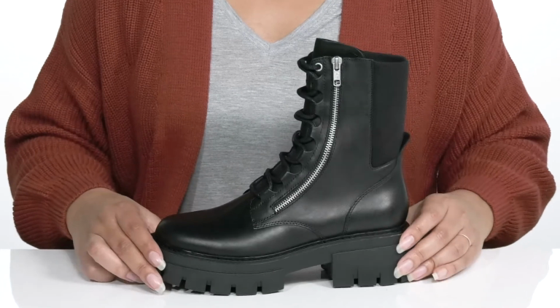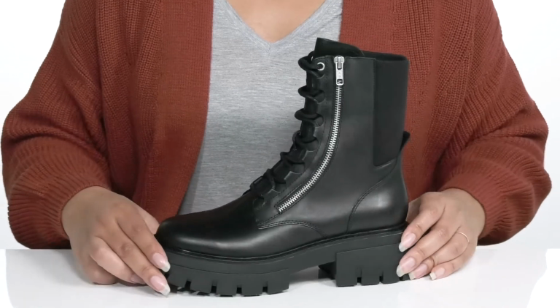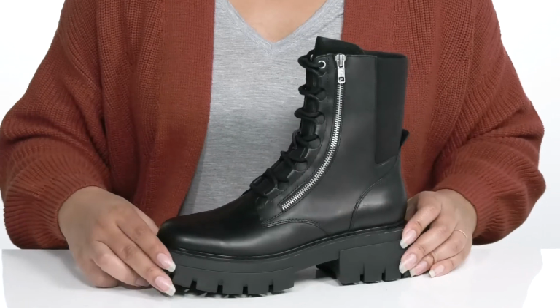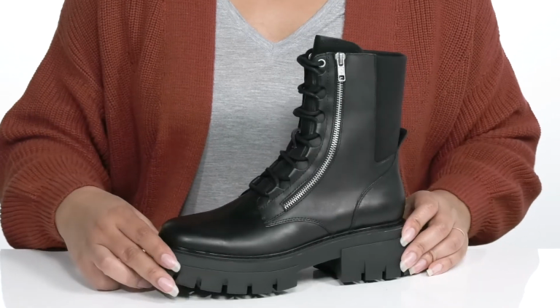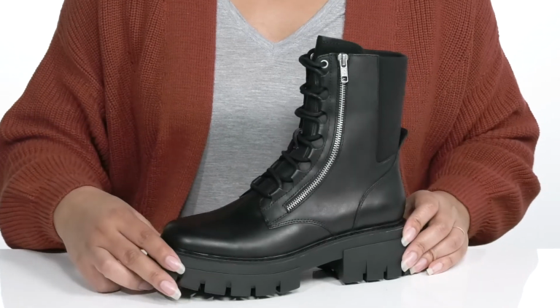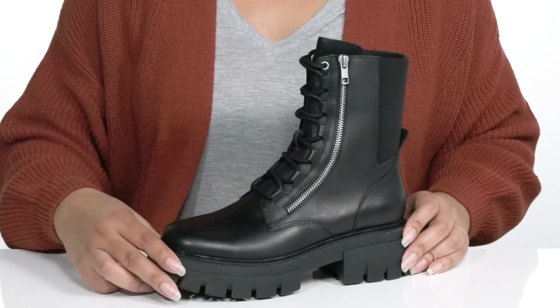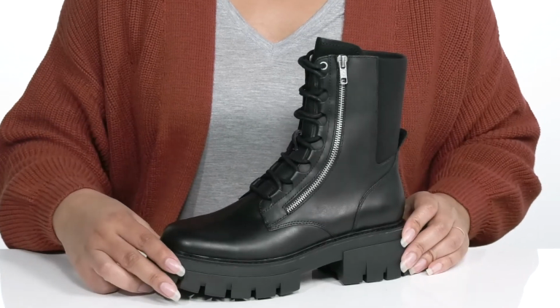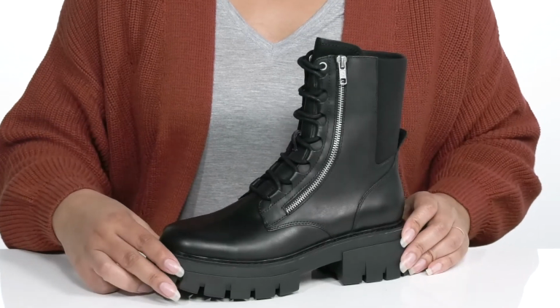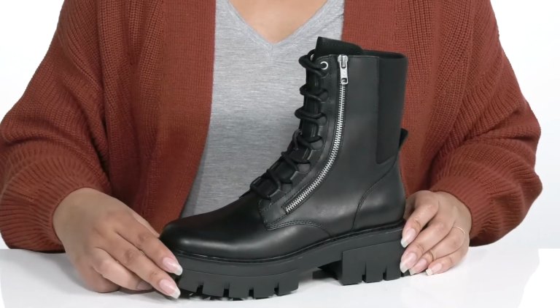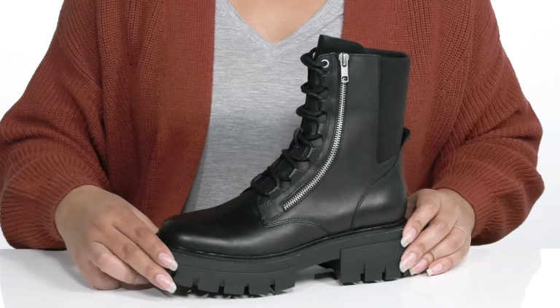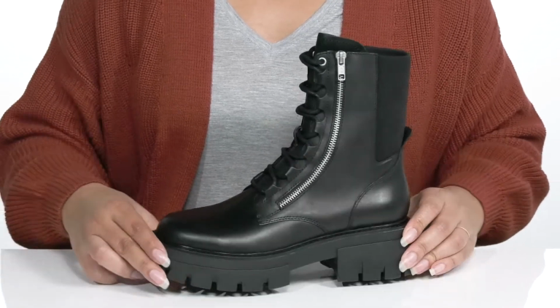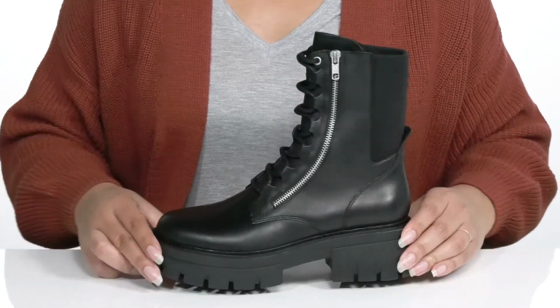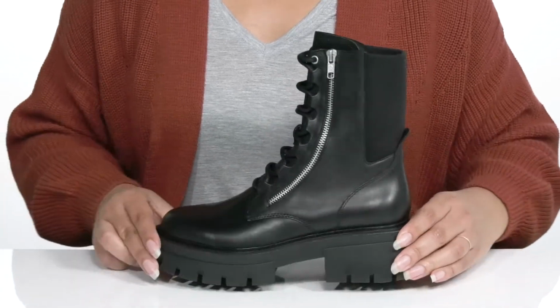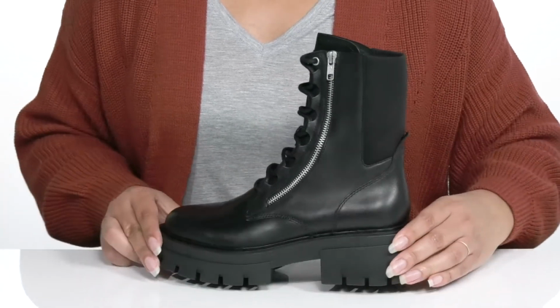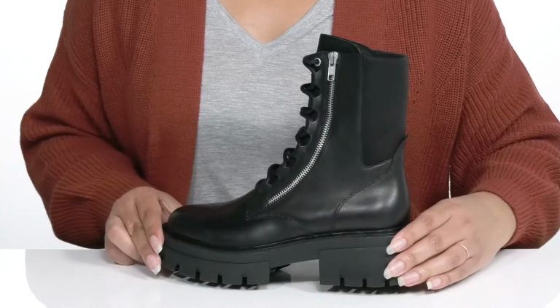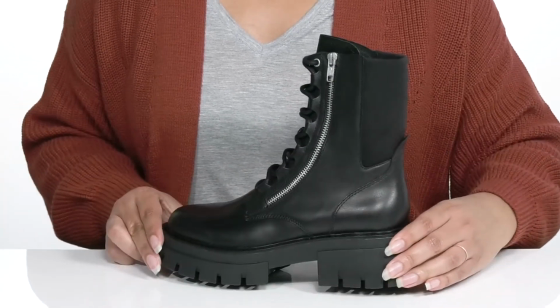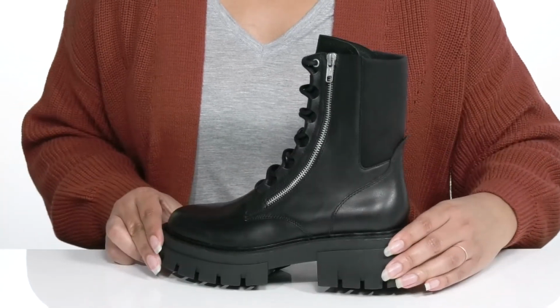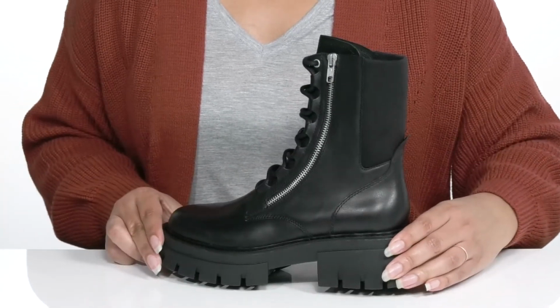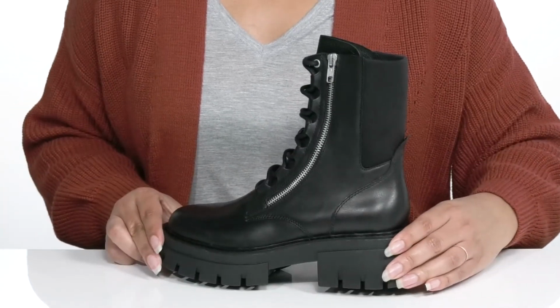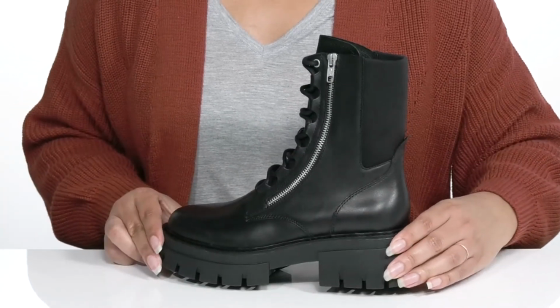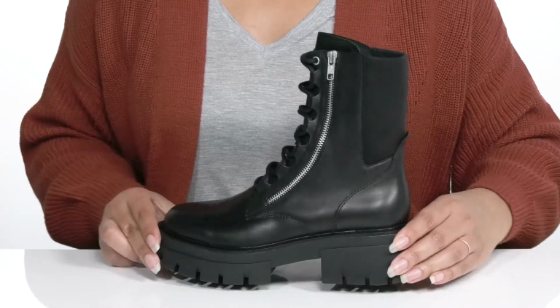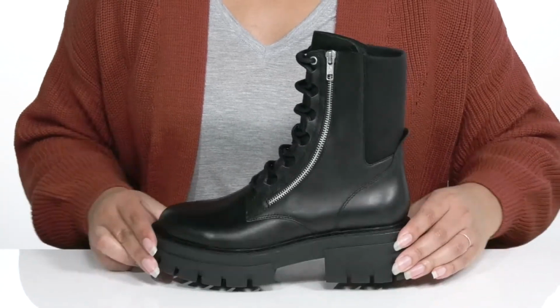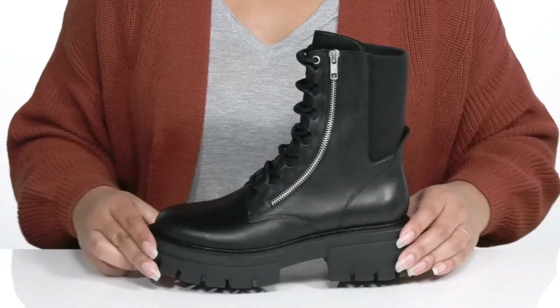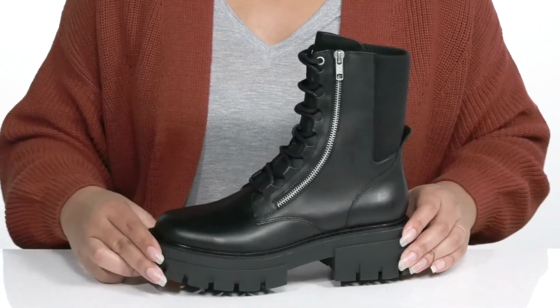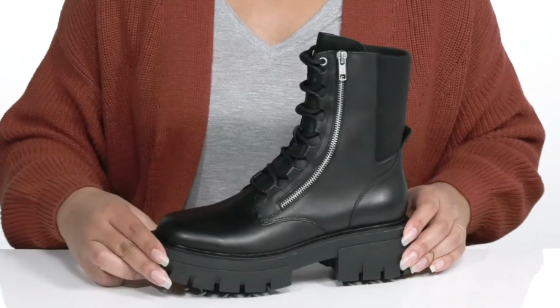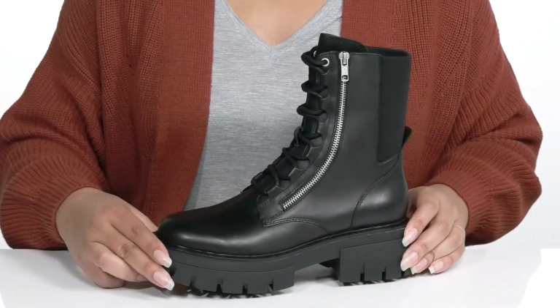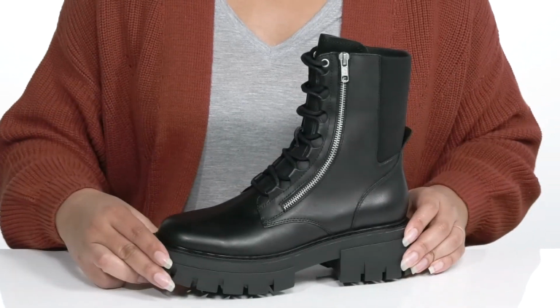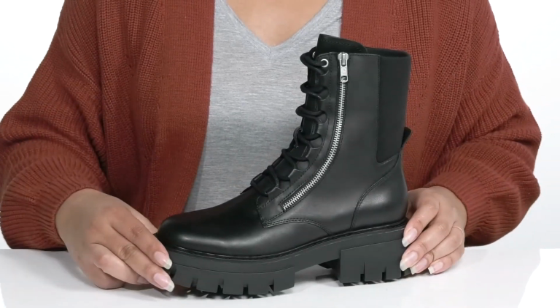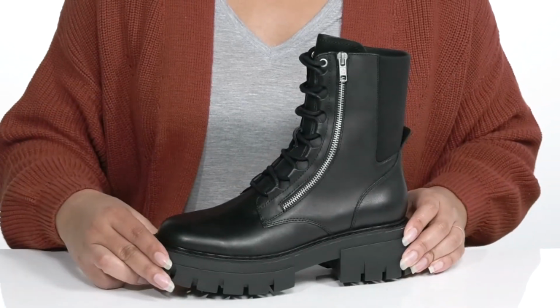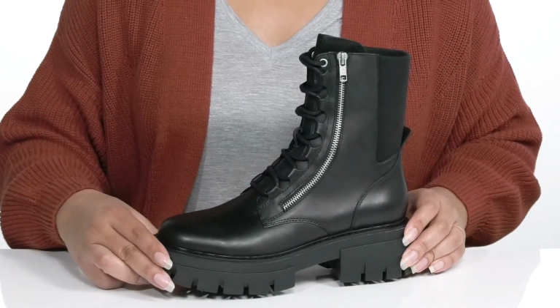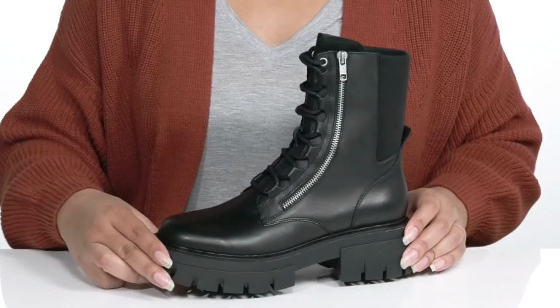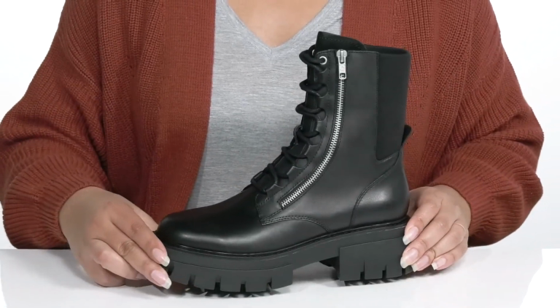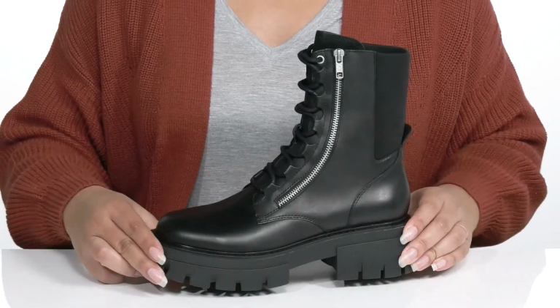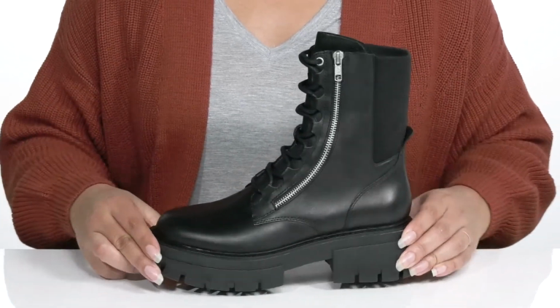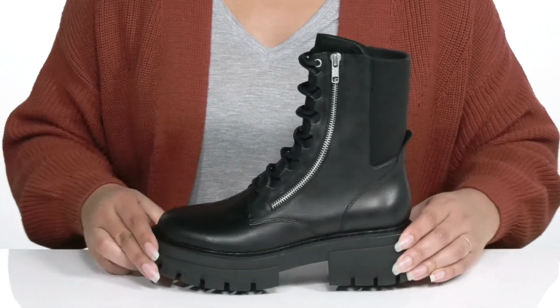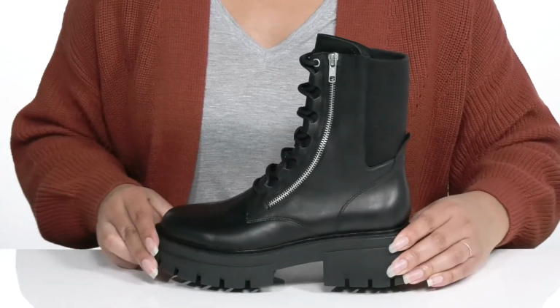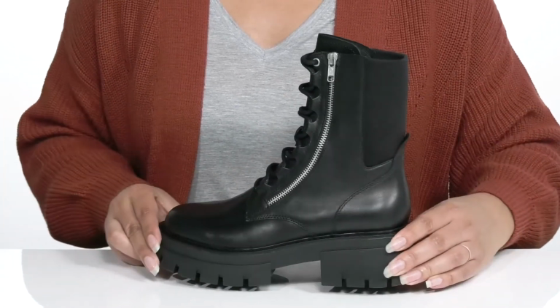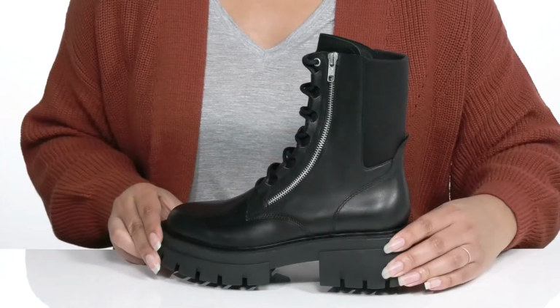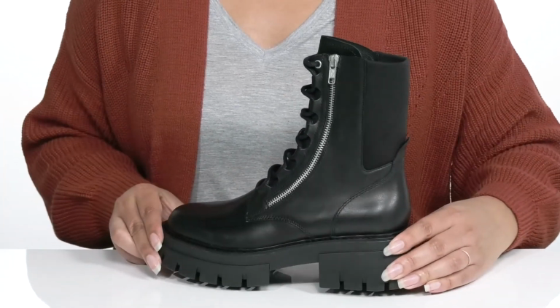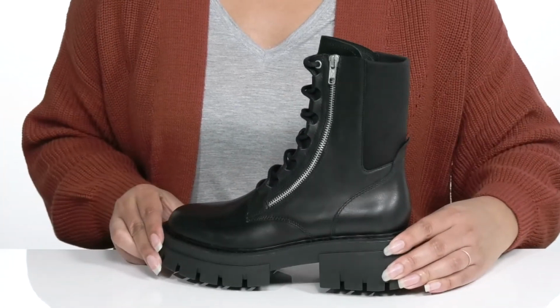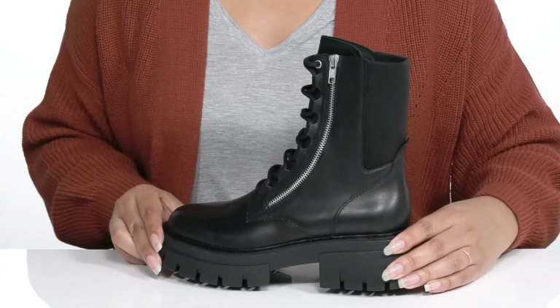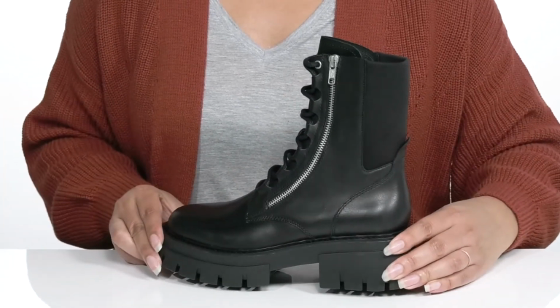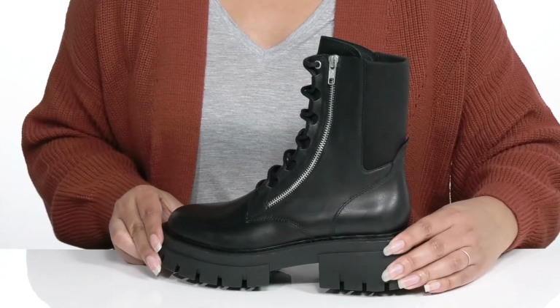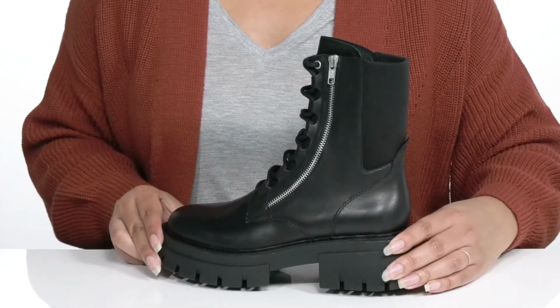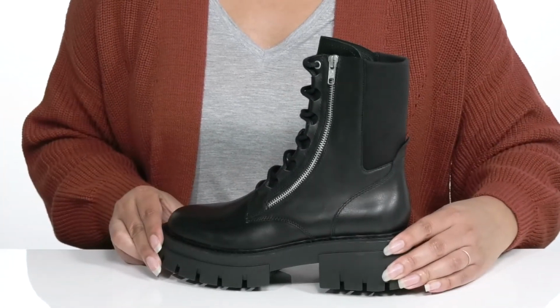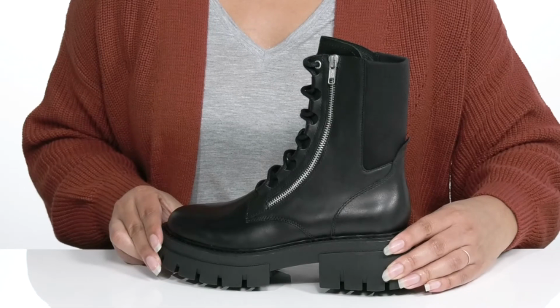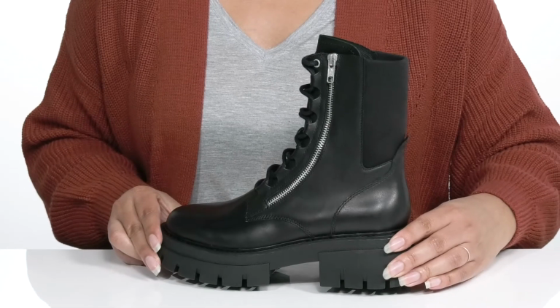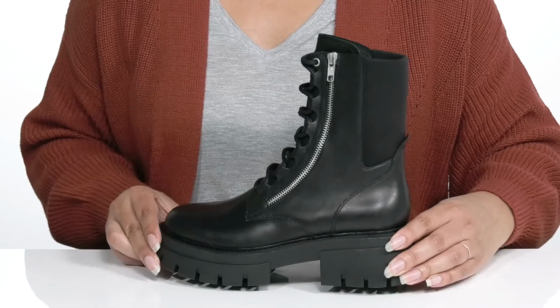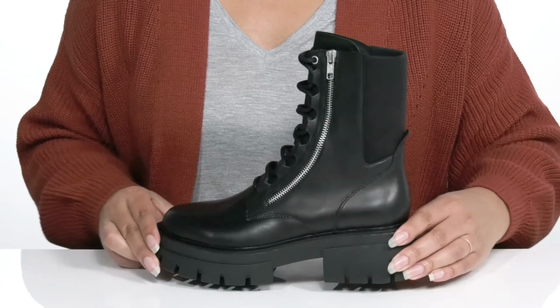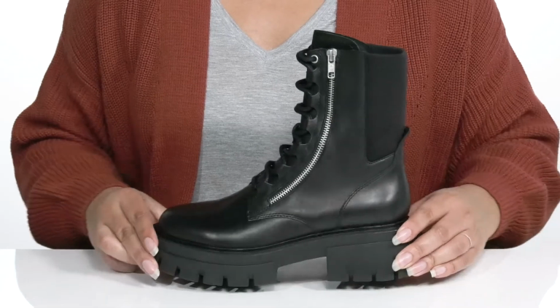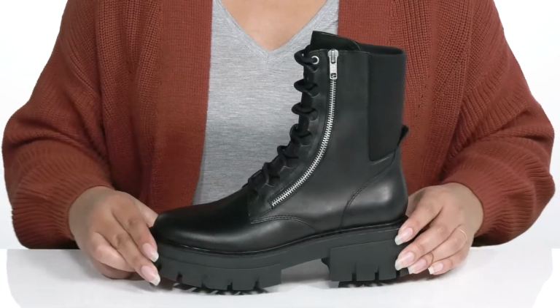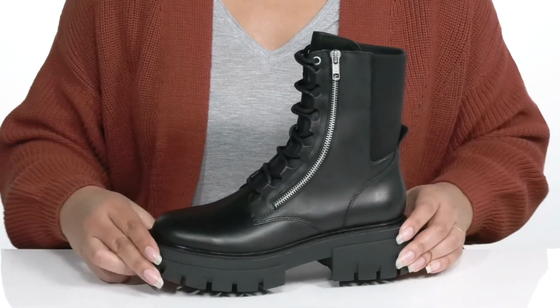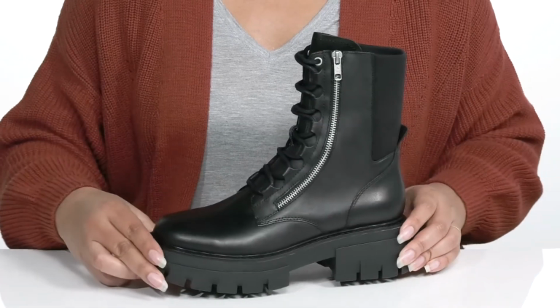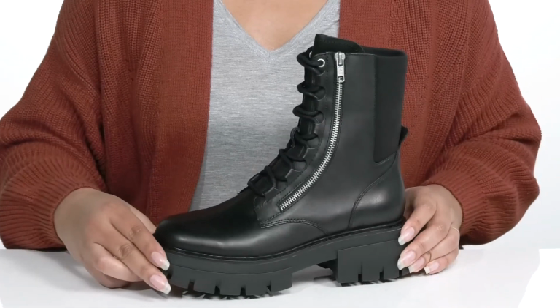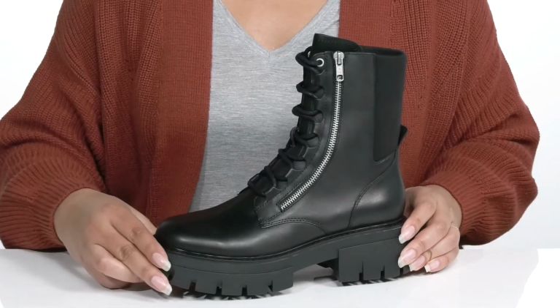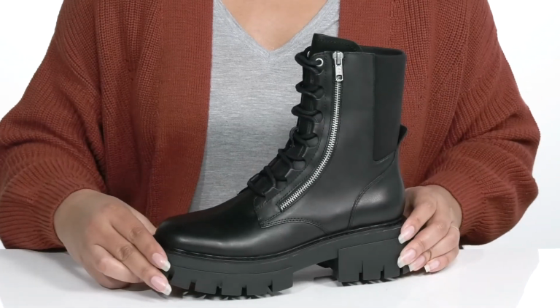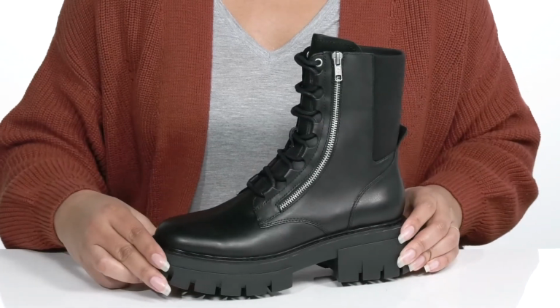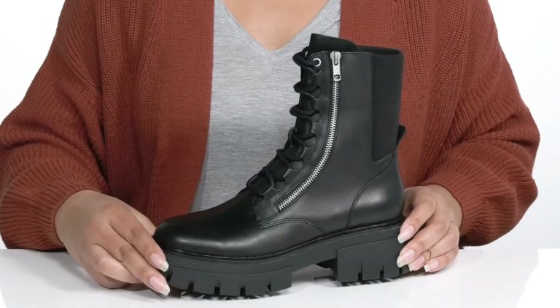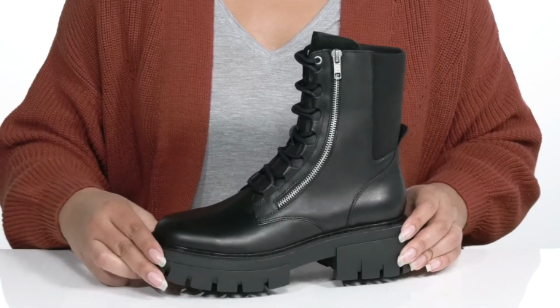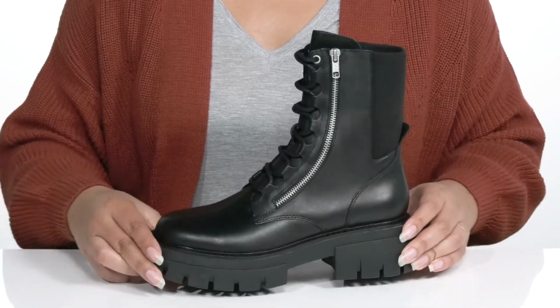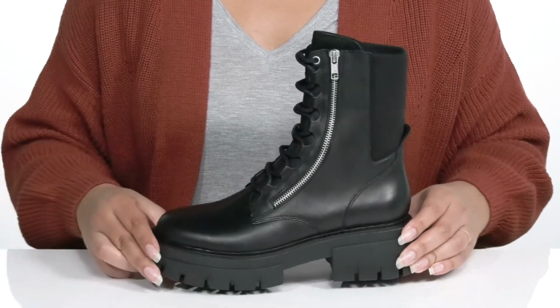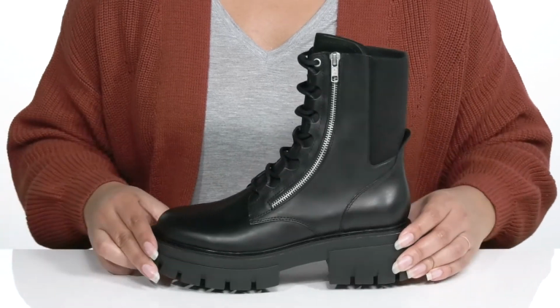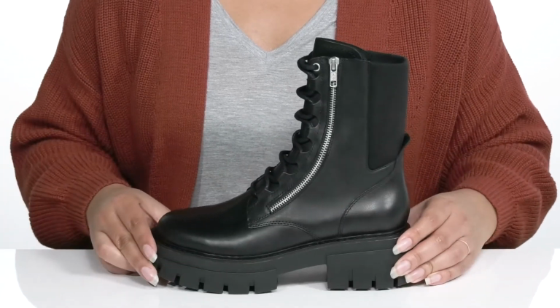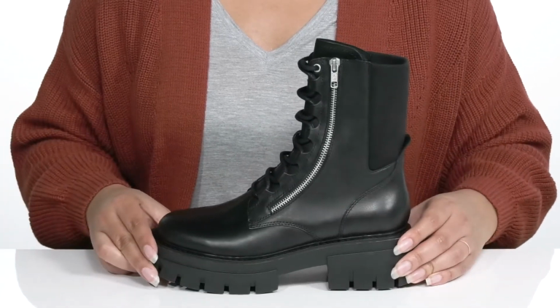These shoes add a bit of edge to your wardrobe and will look great with some ripped skinny jeans and a nice leather jacket.